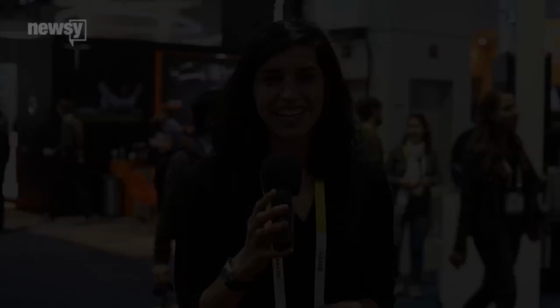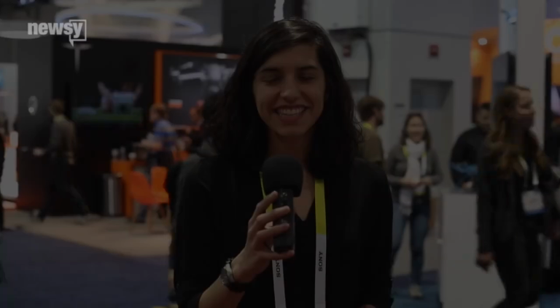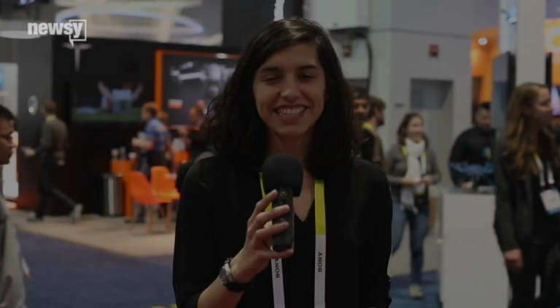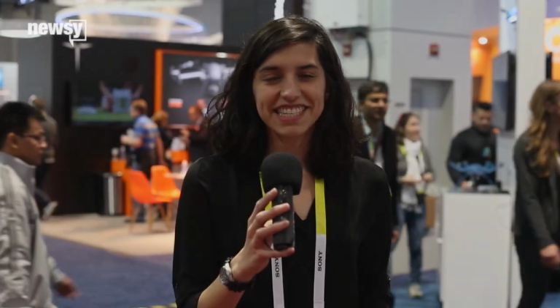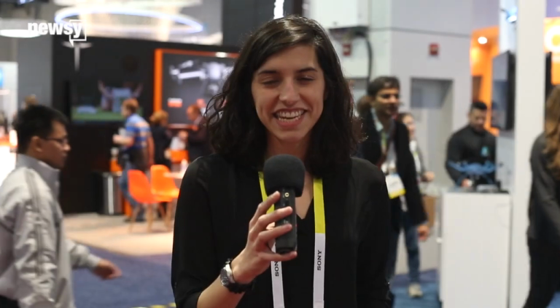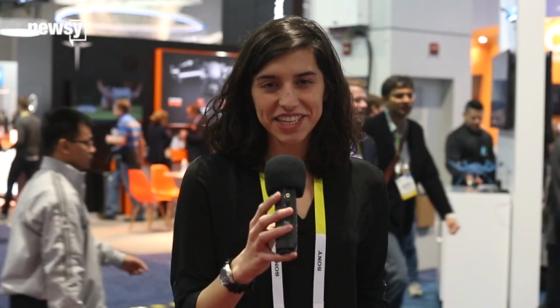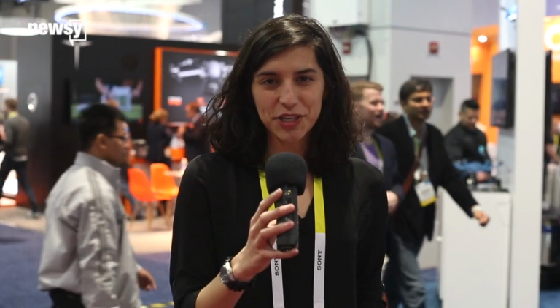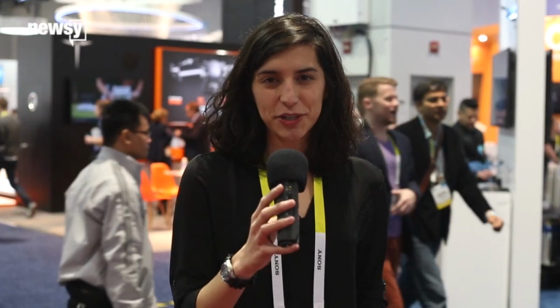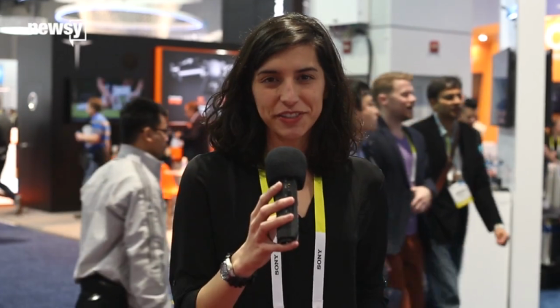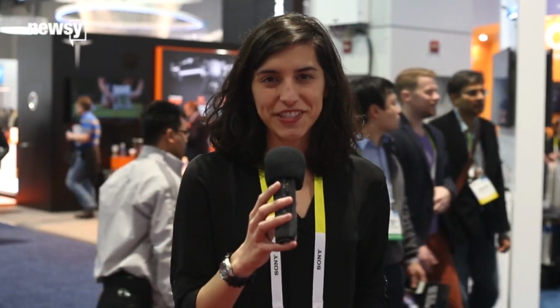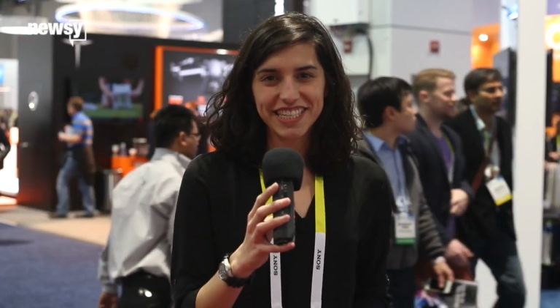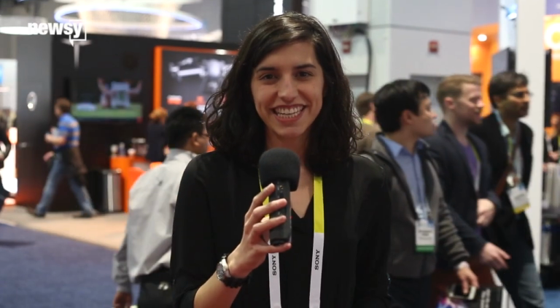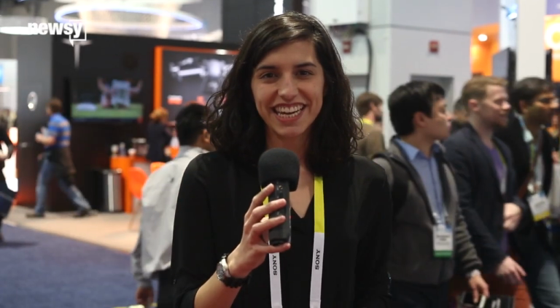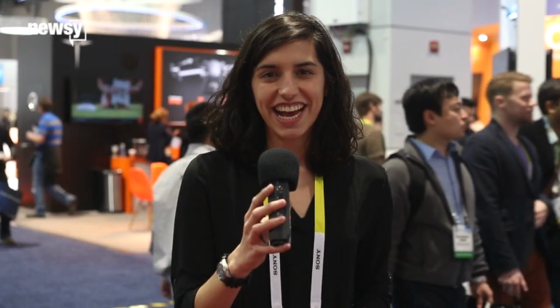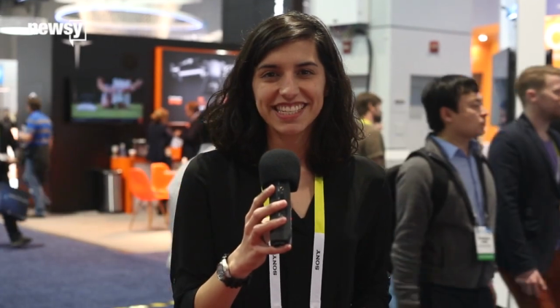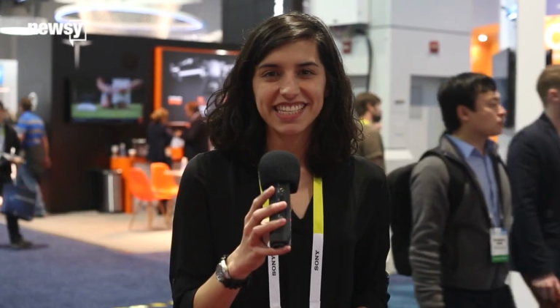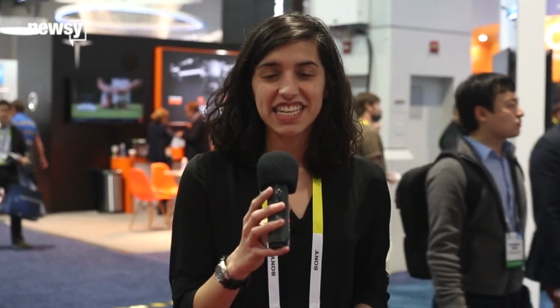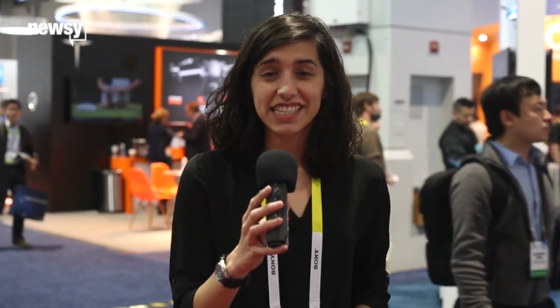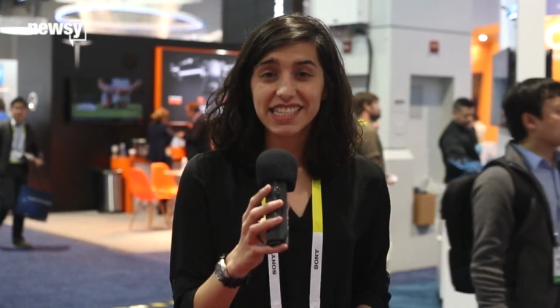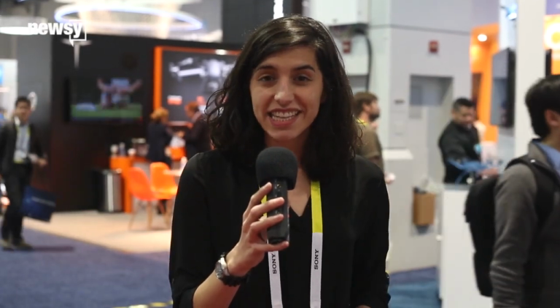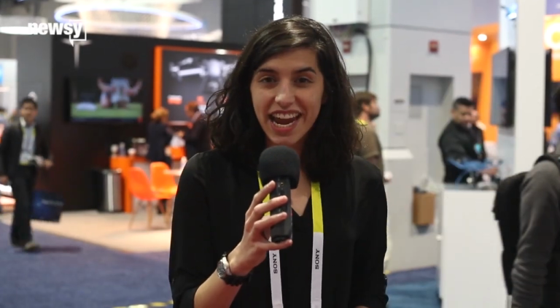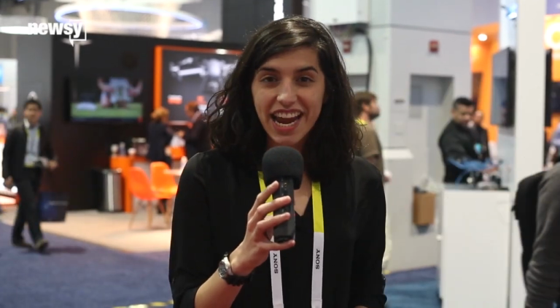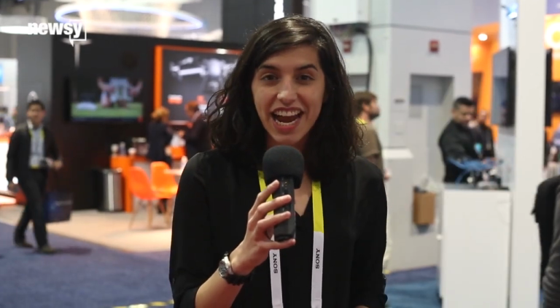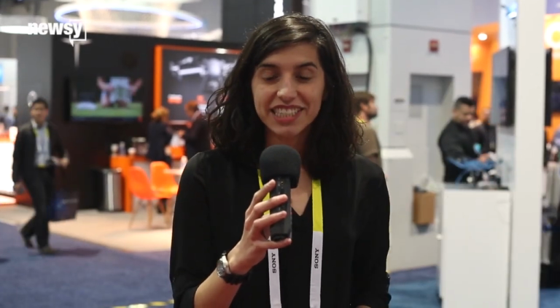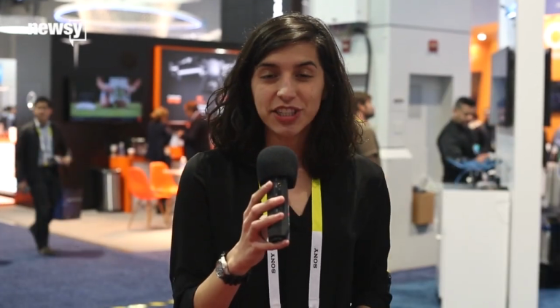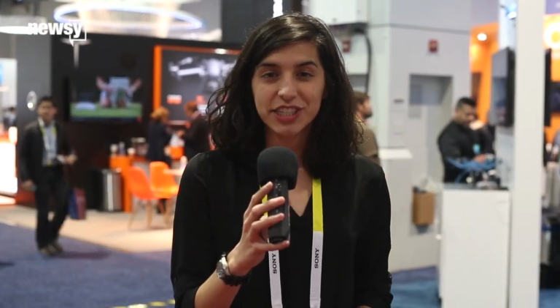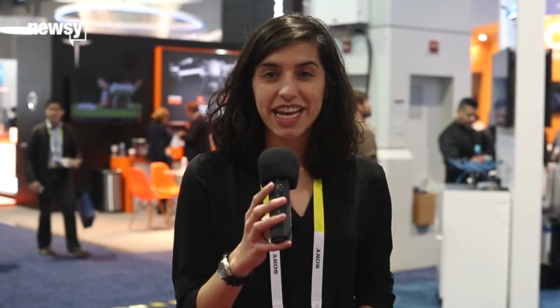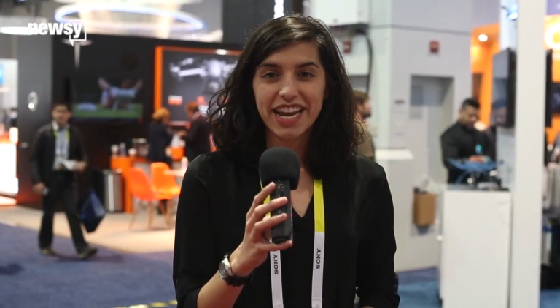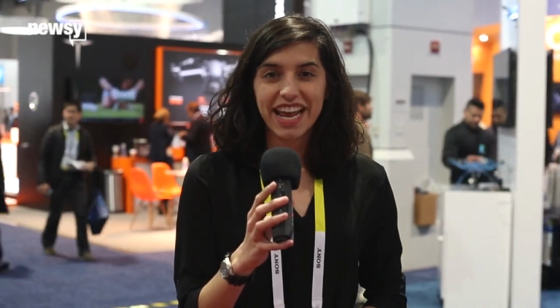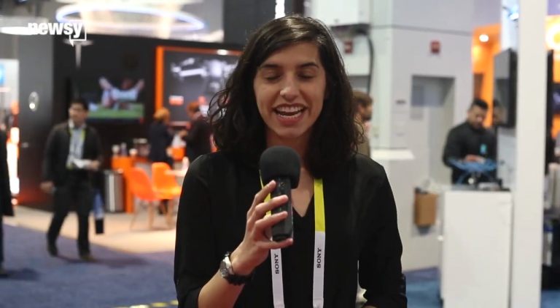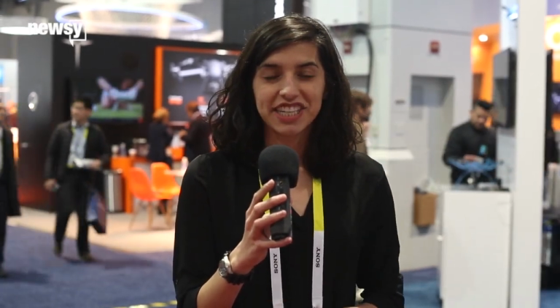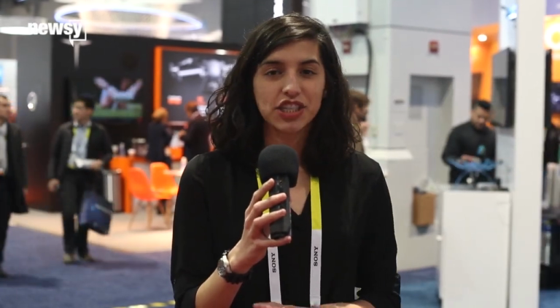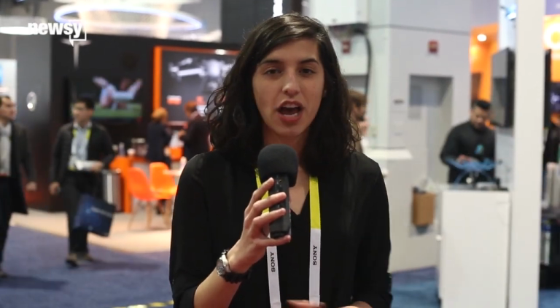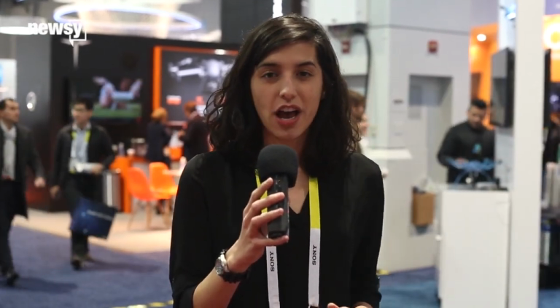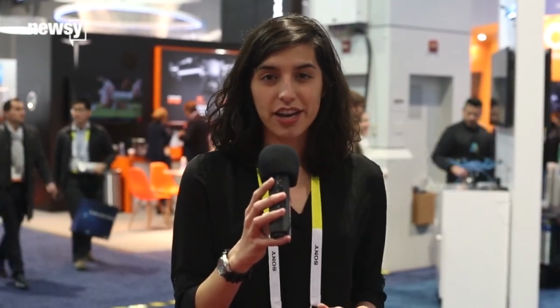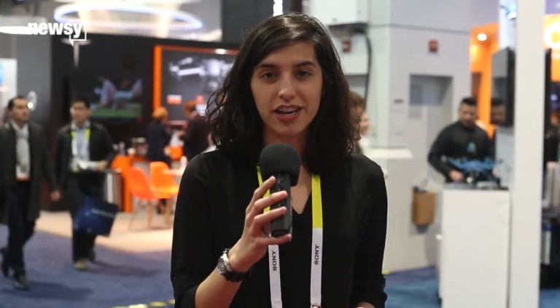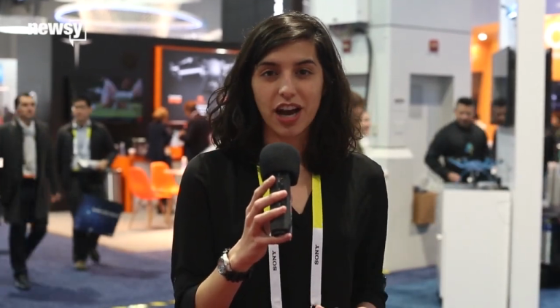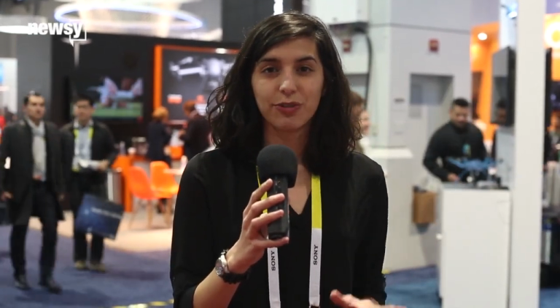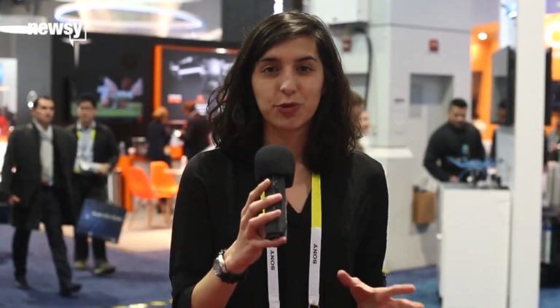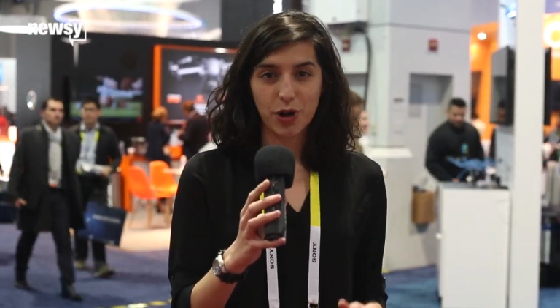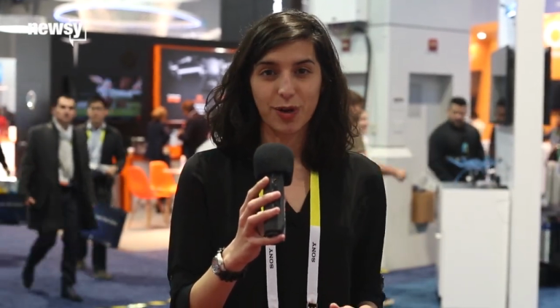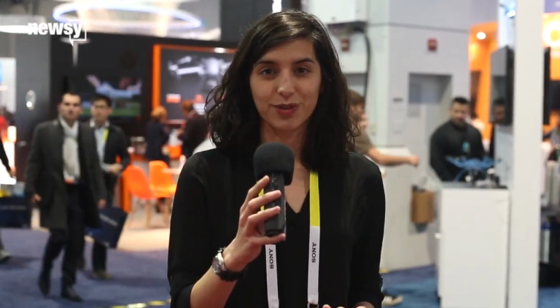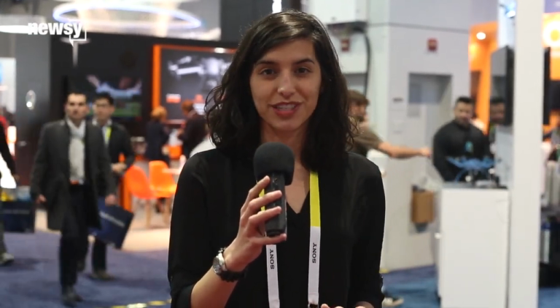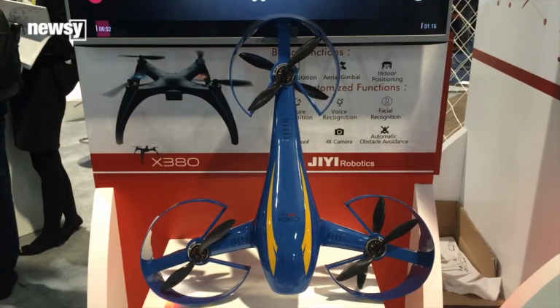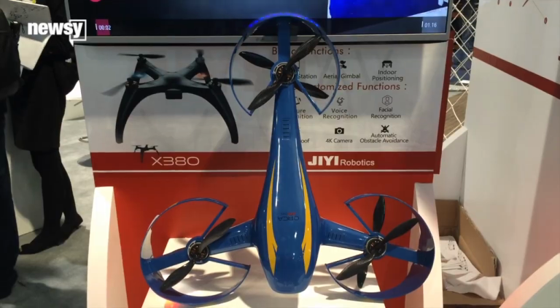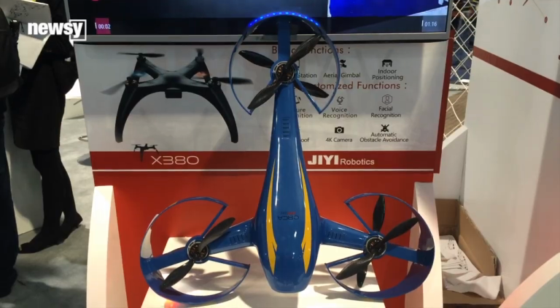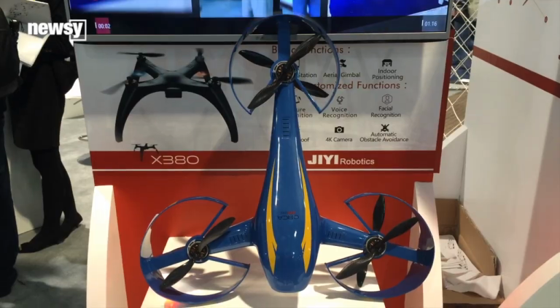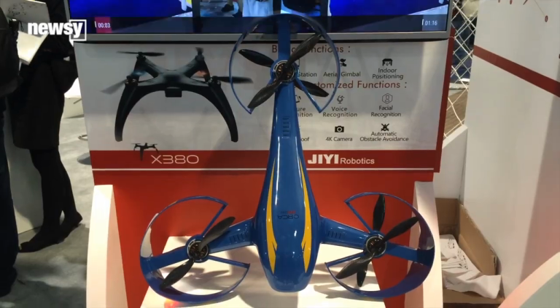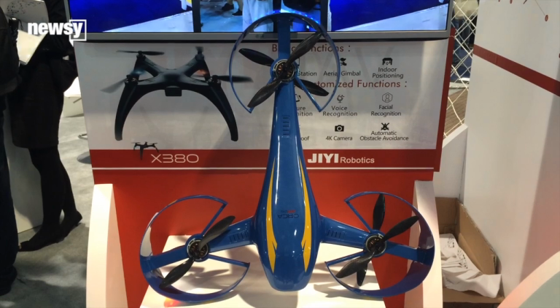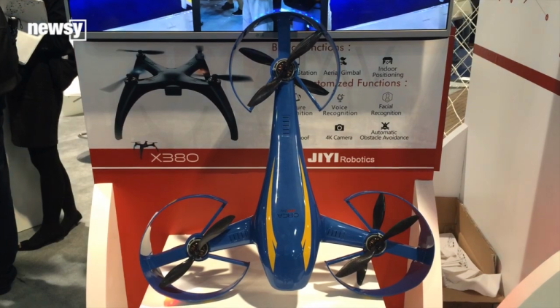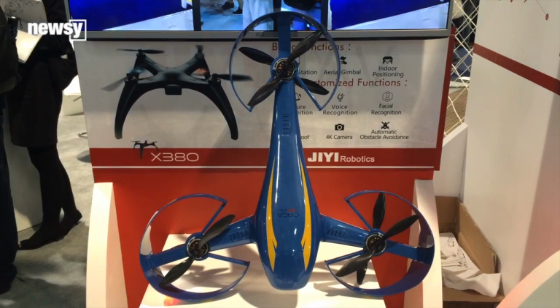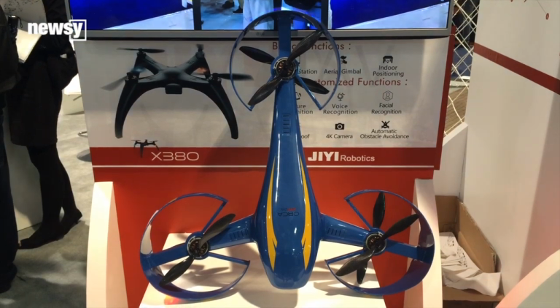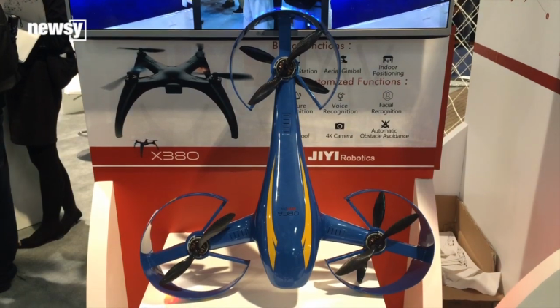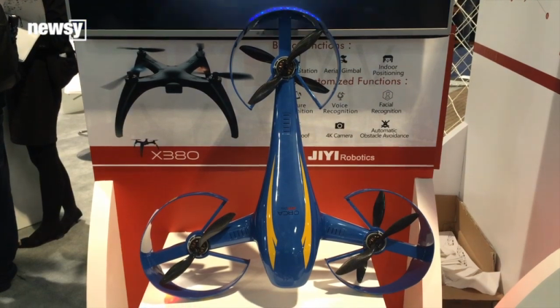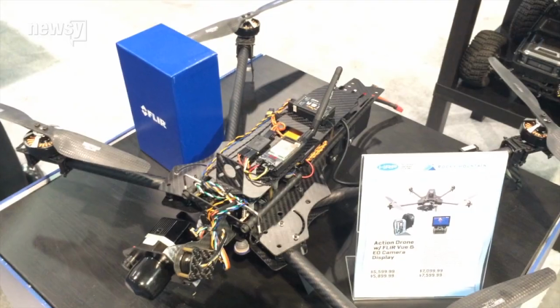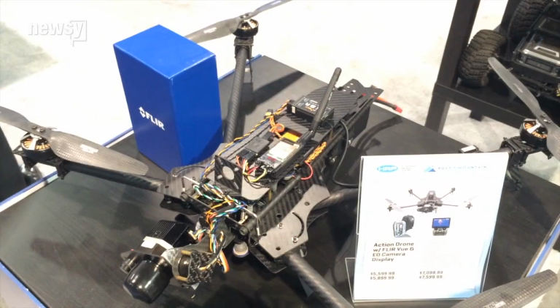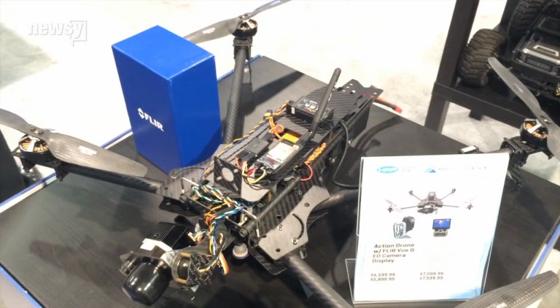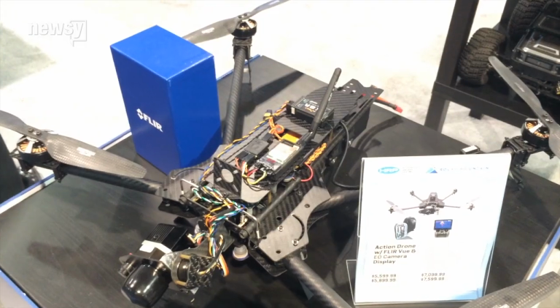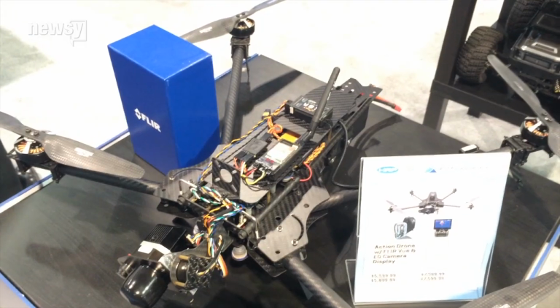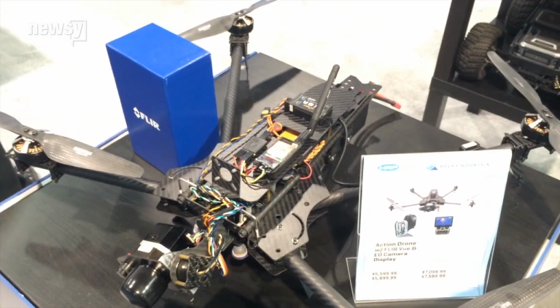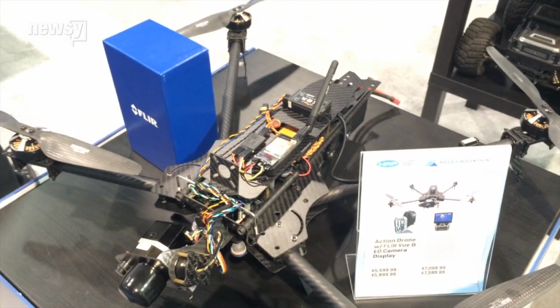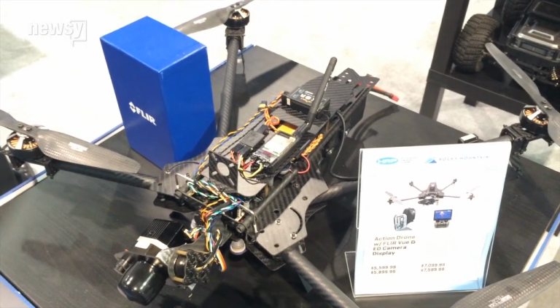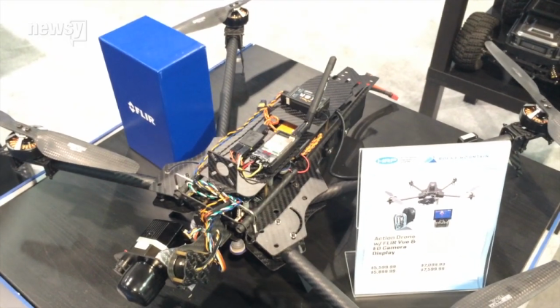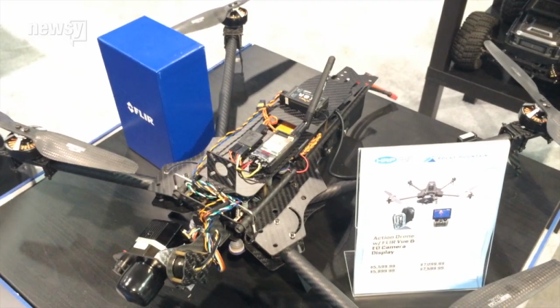It's day two of CES, and today I looked at a ton of drones. Seriously, there are a lot of drones here.